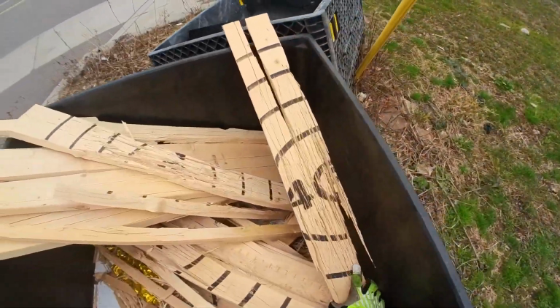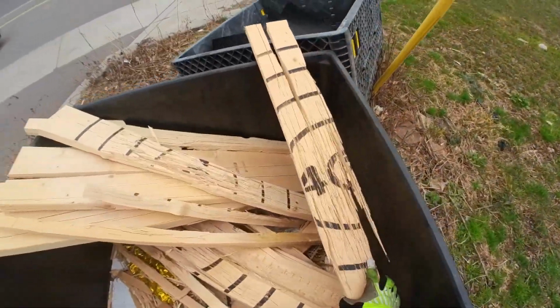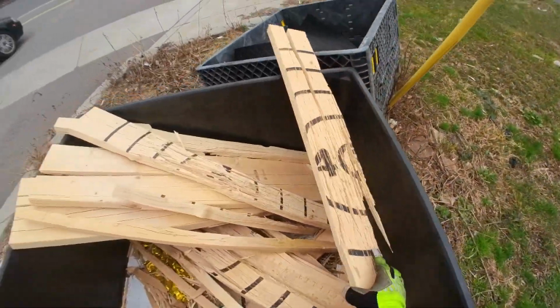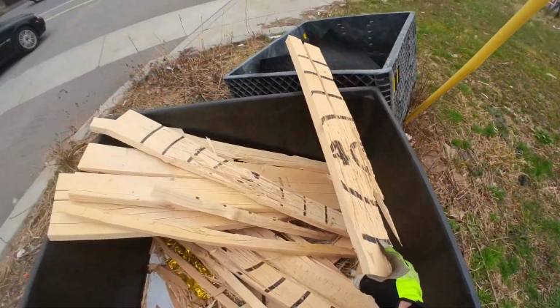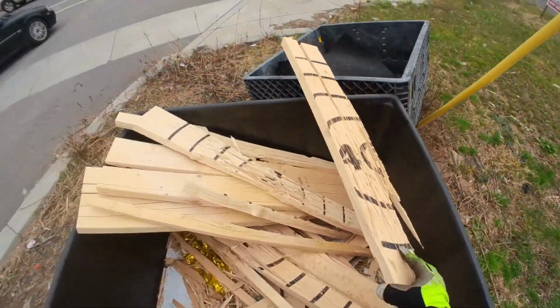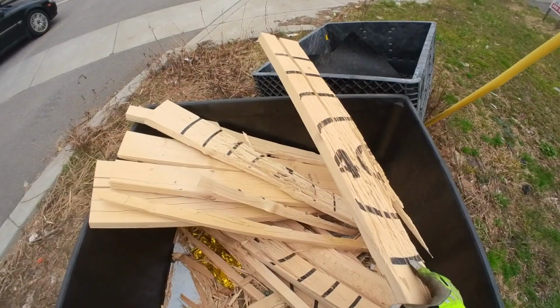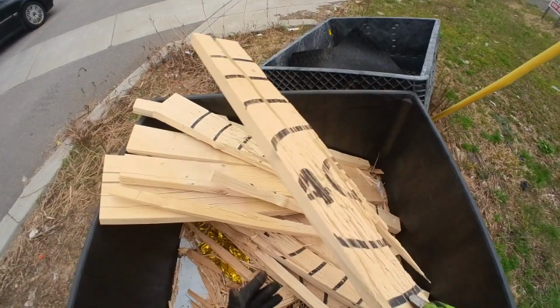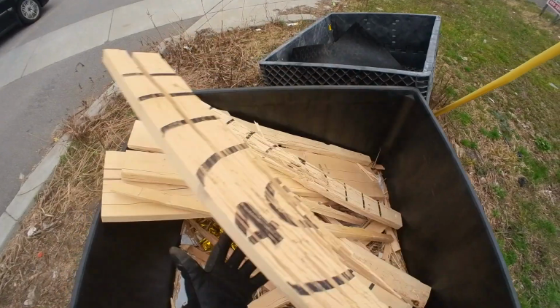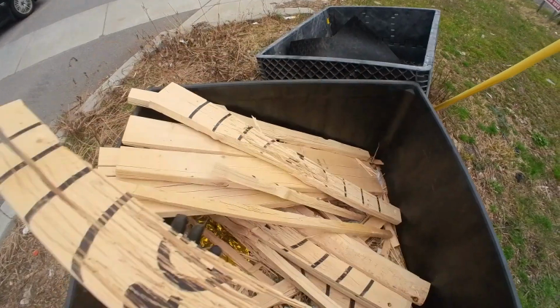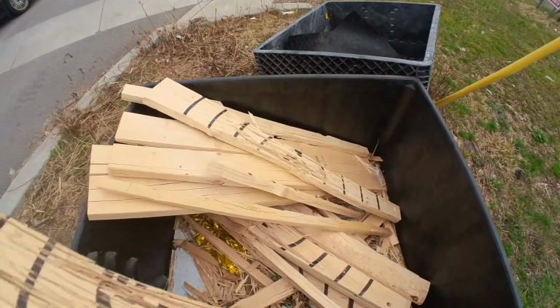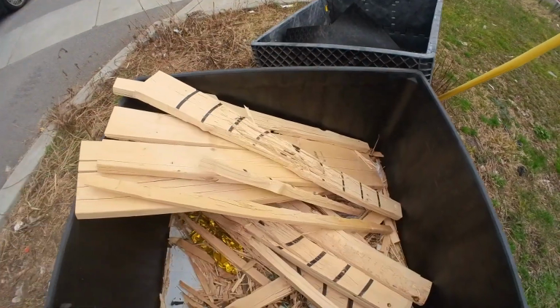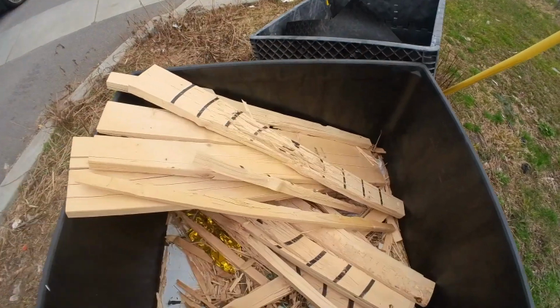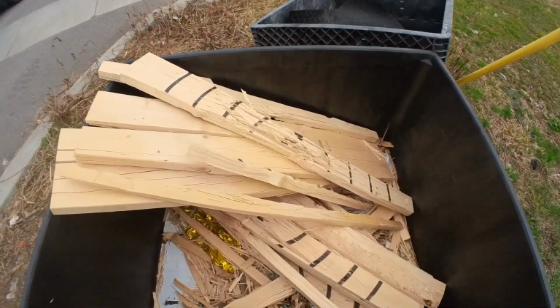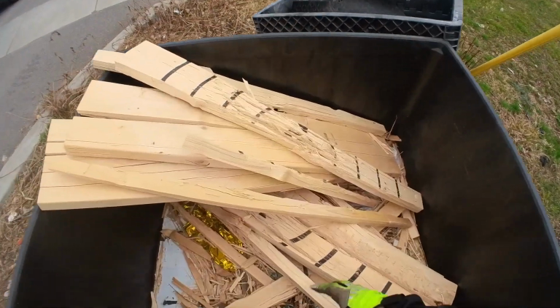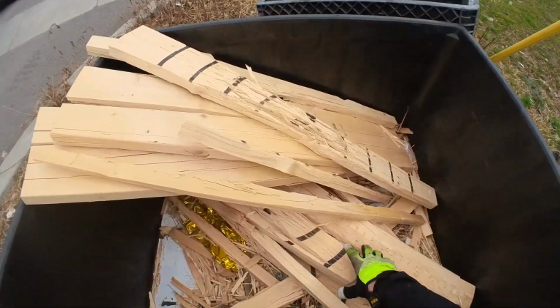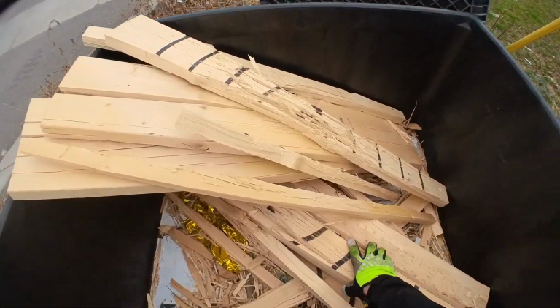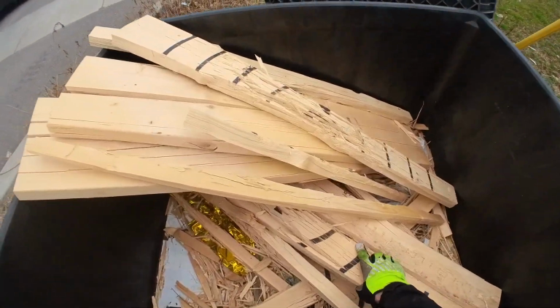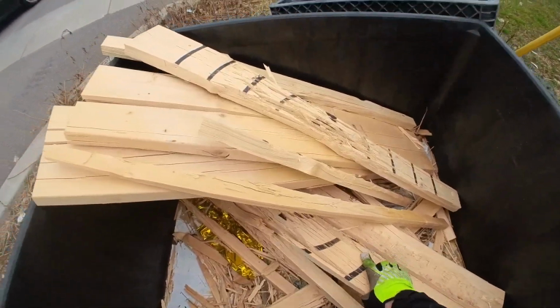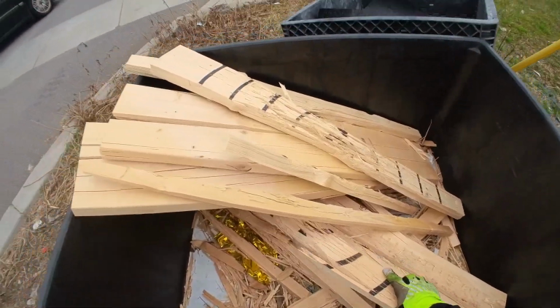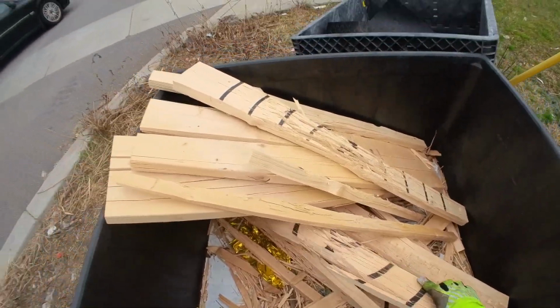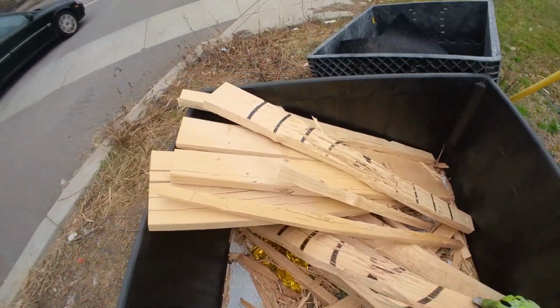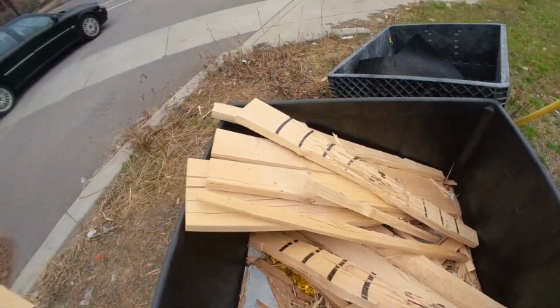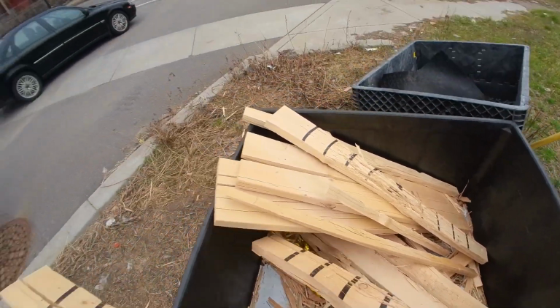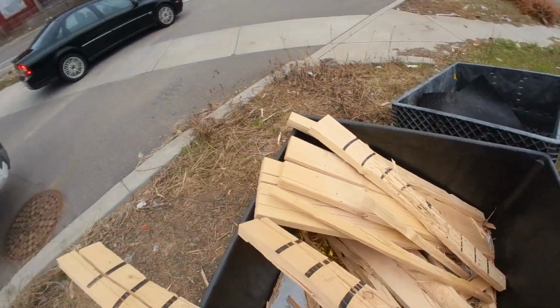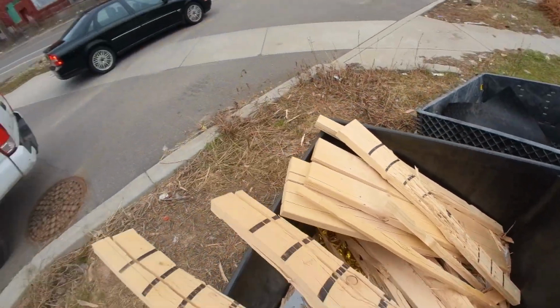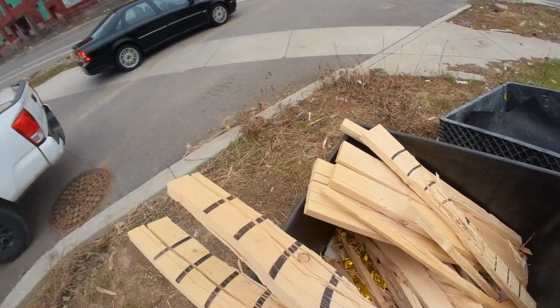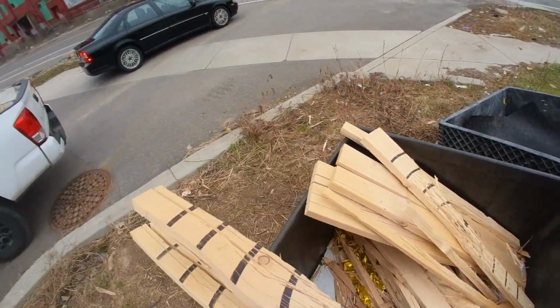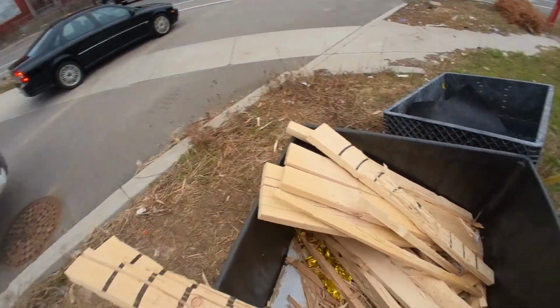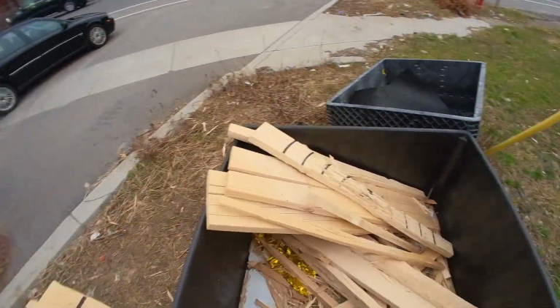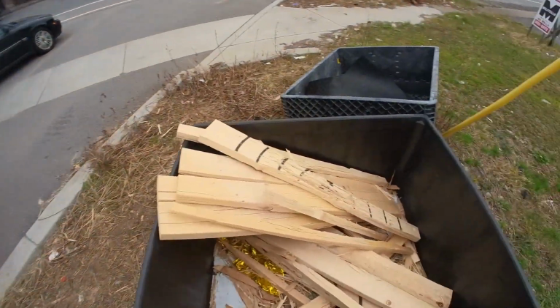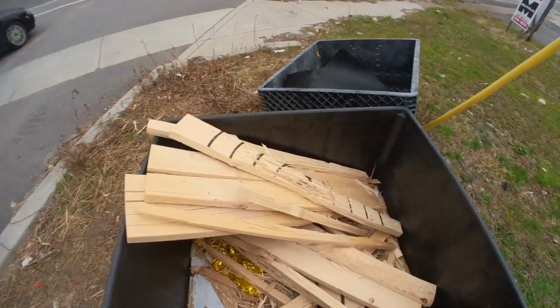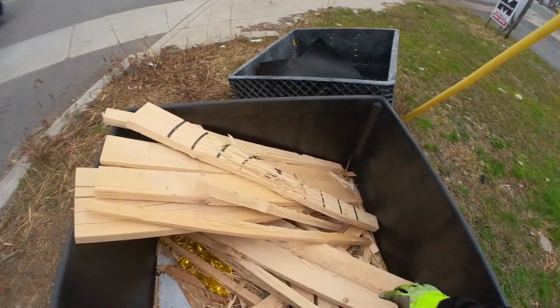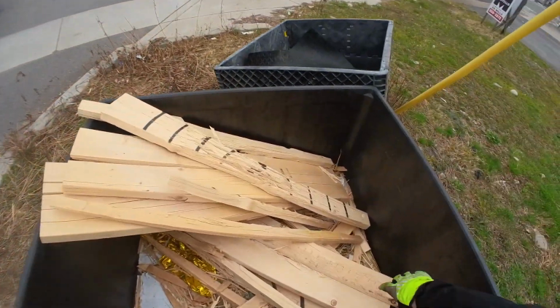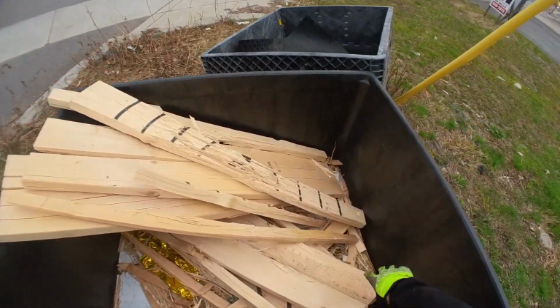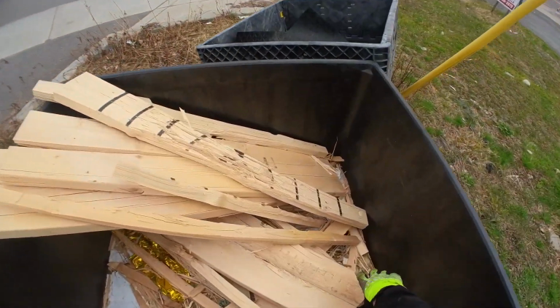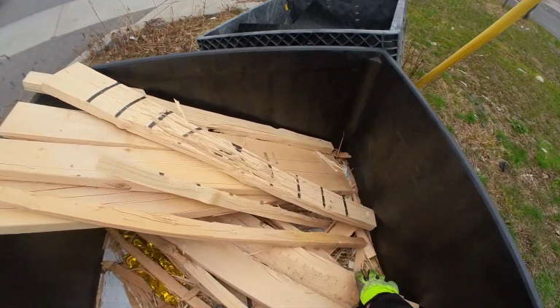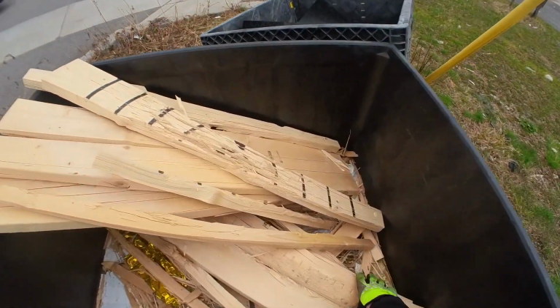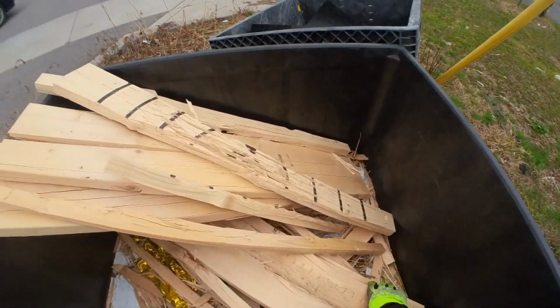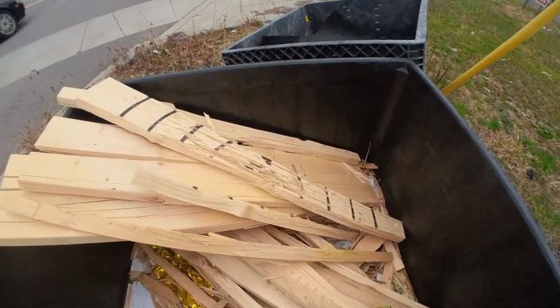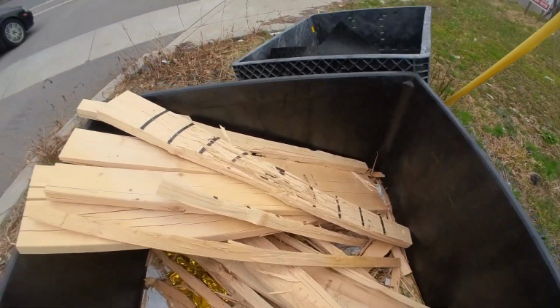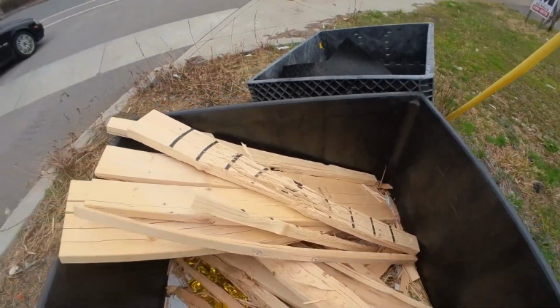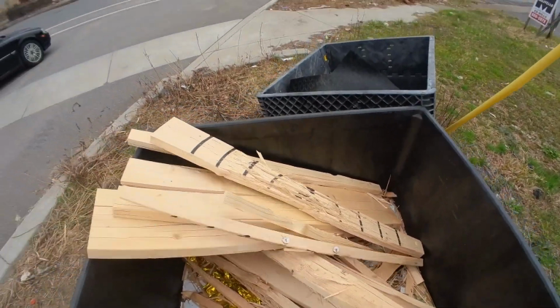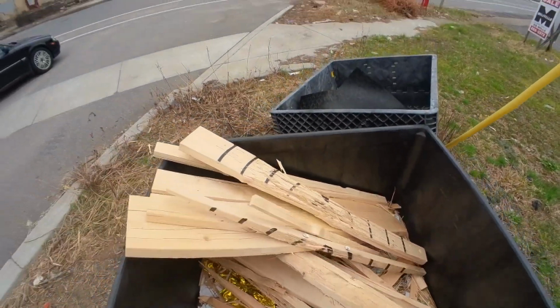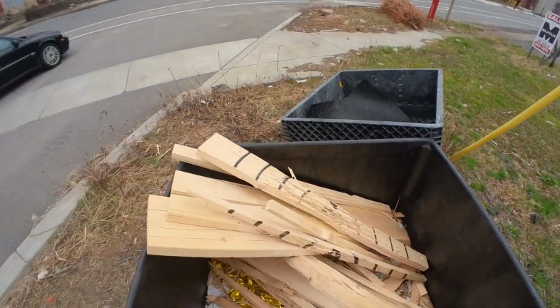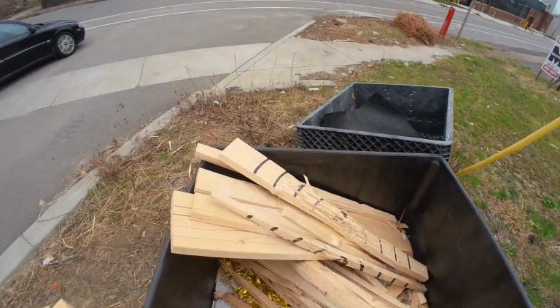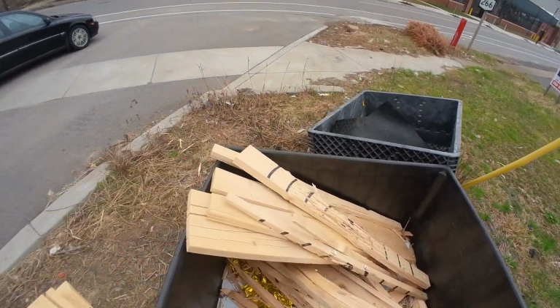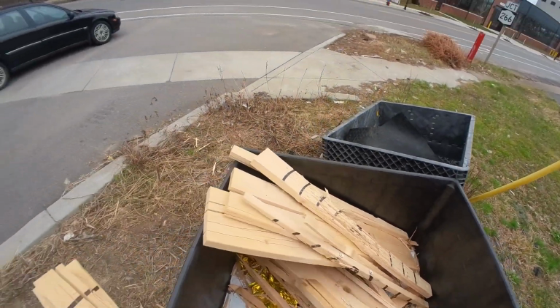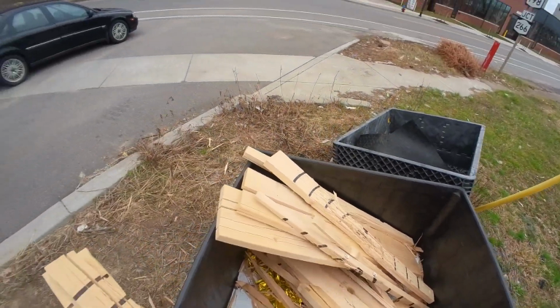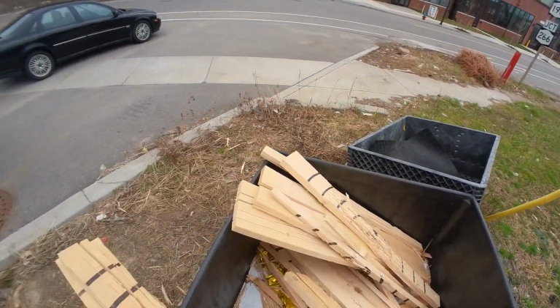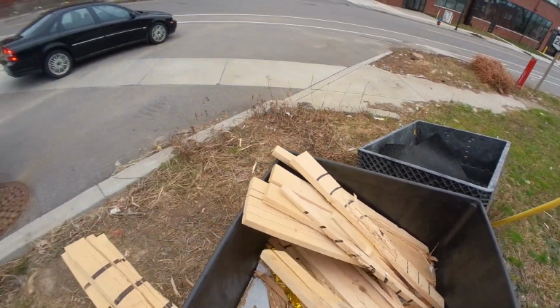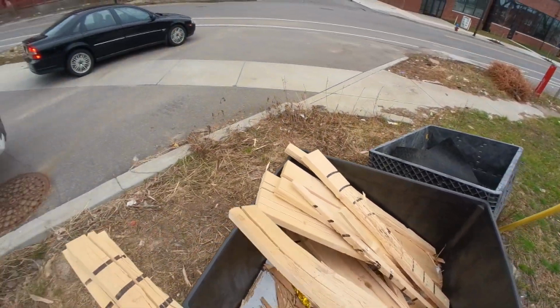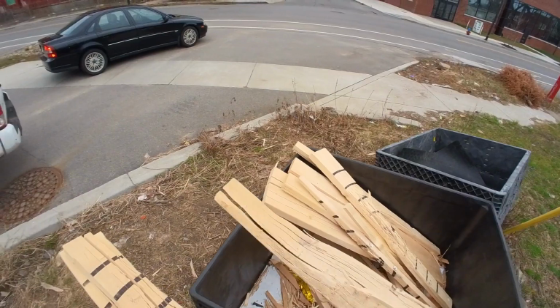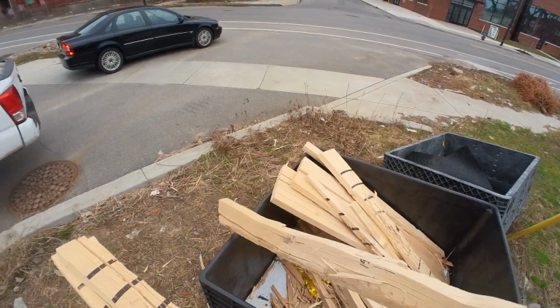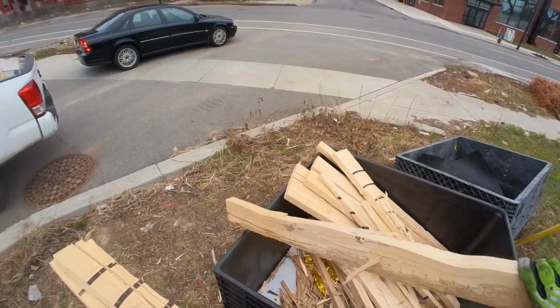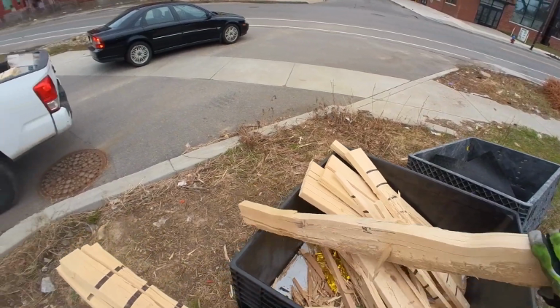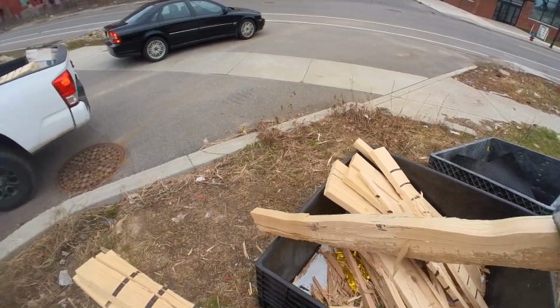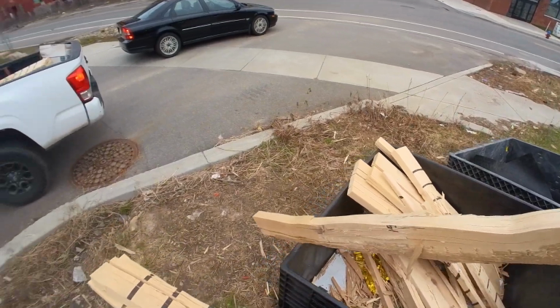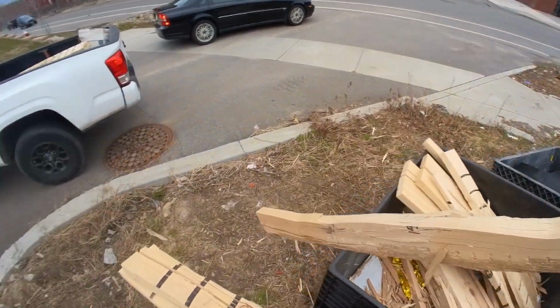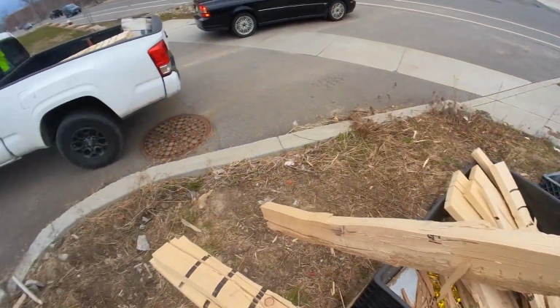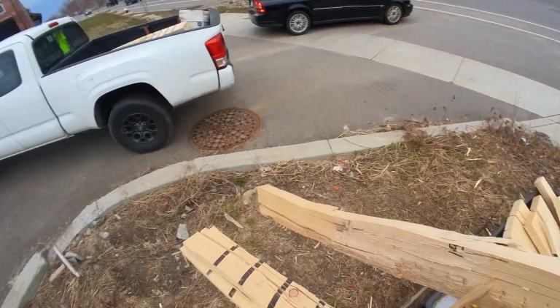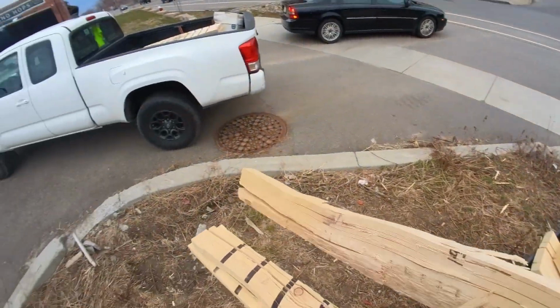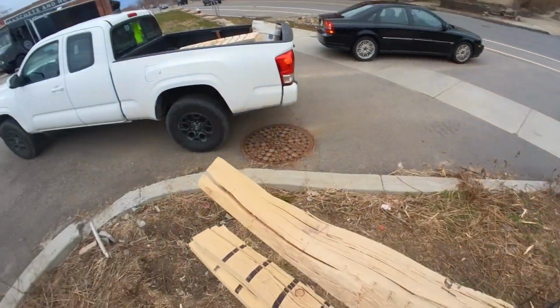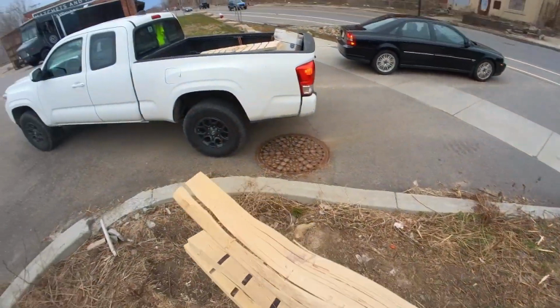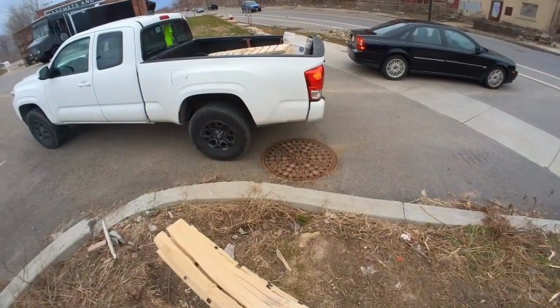The wood splinters just get all over our living room, but you know...